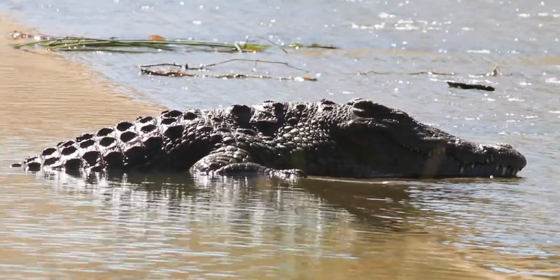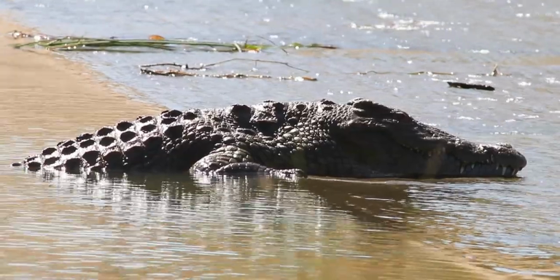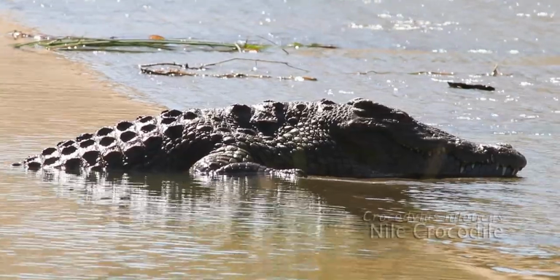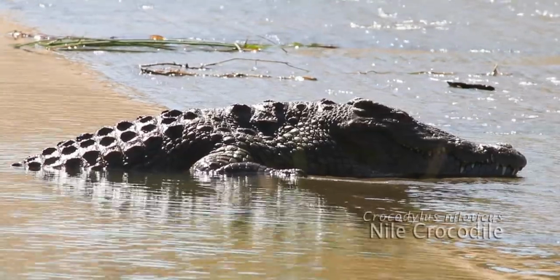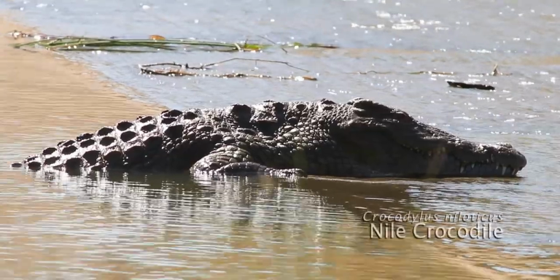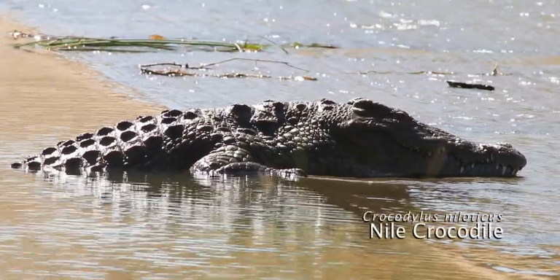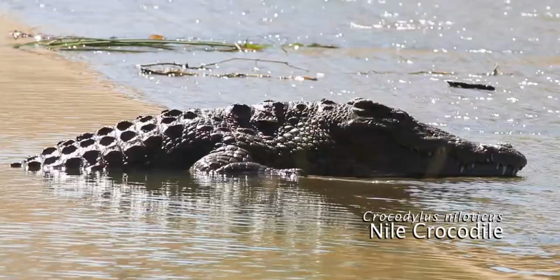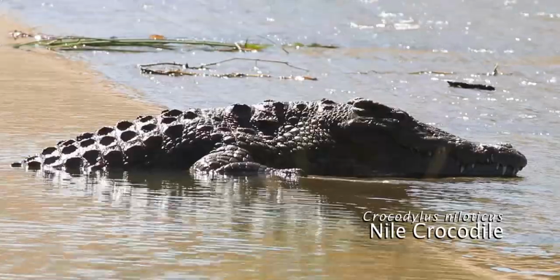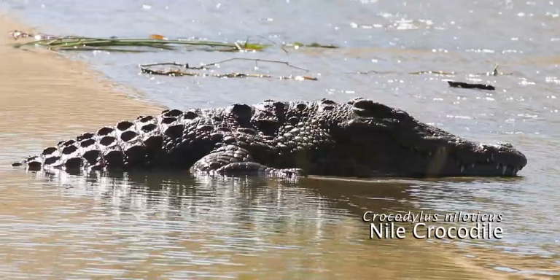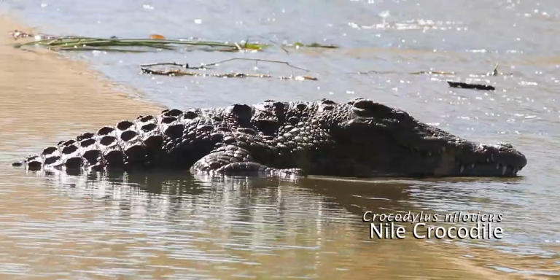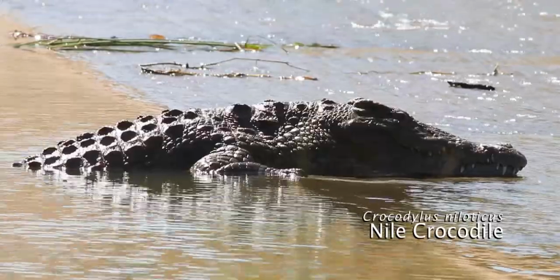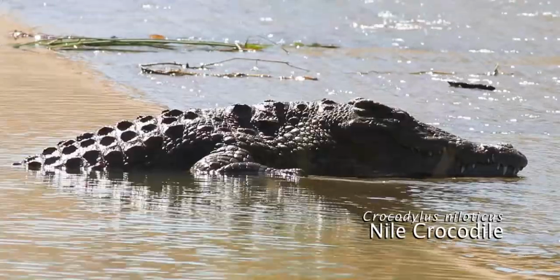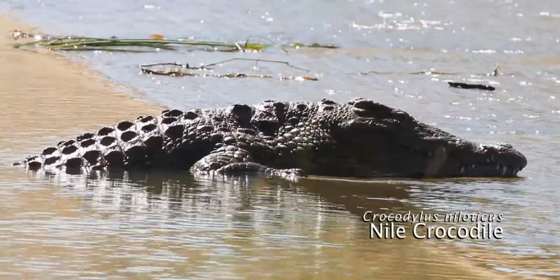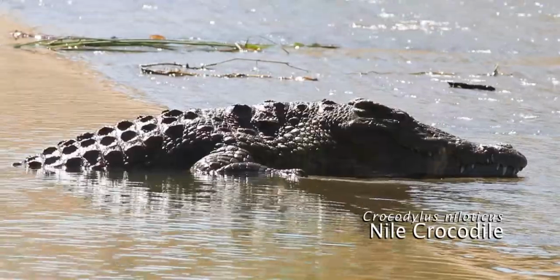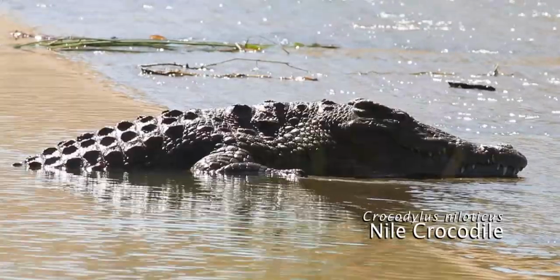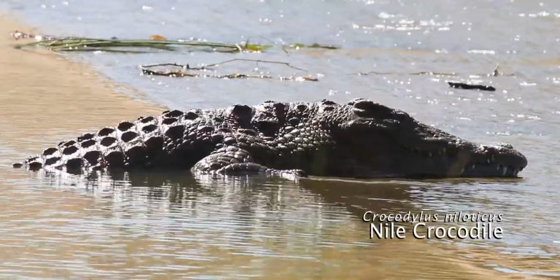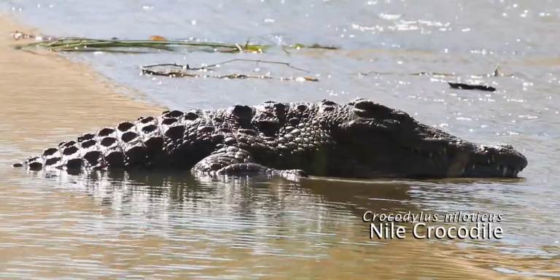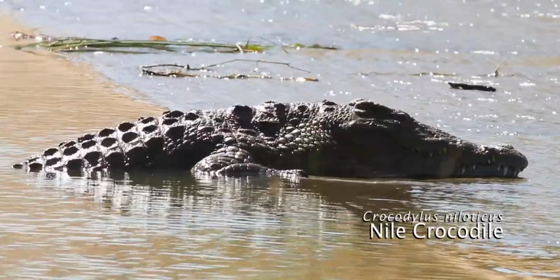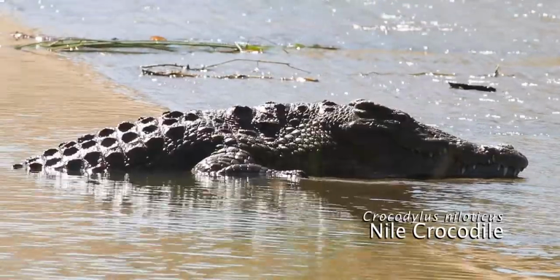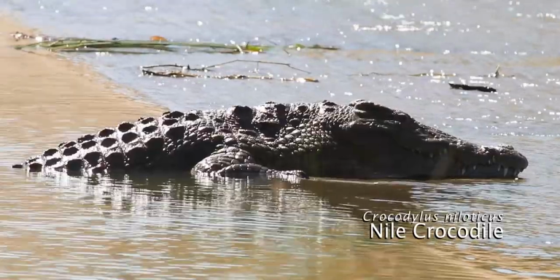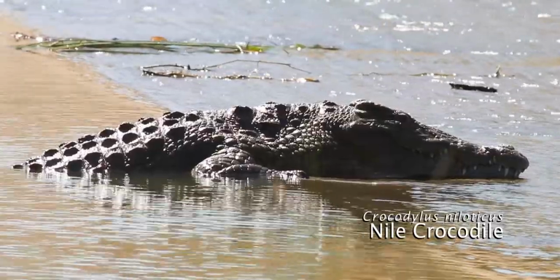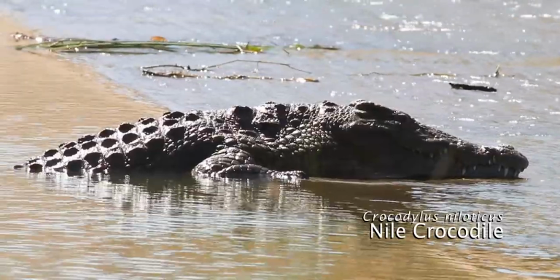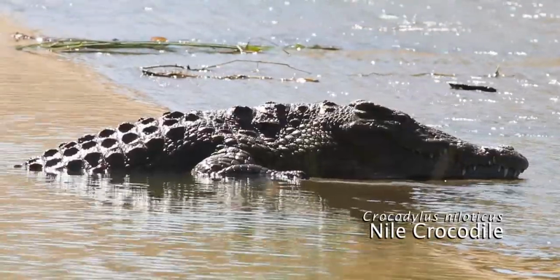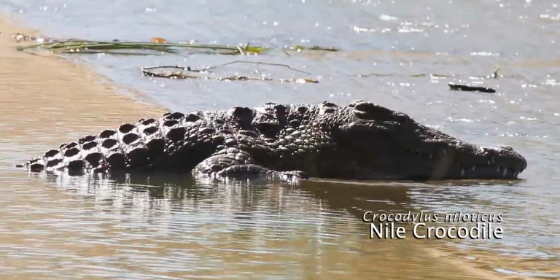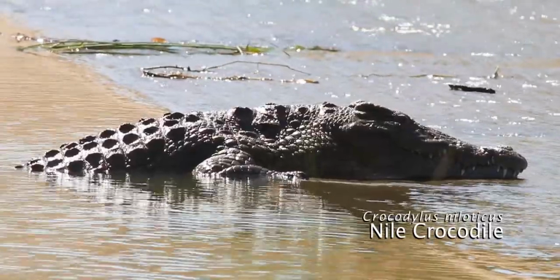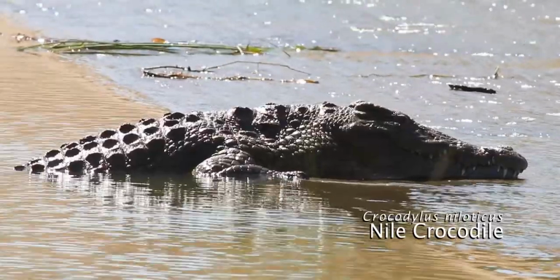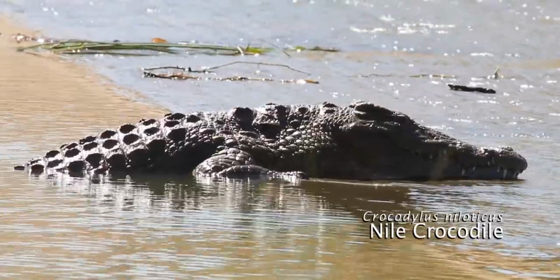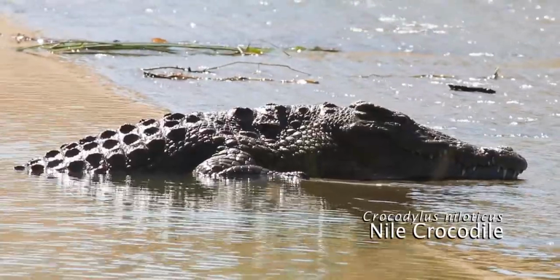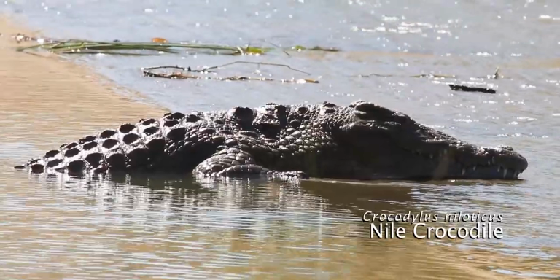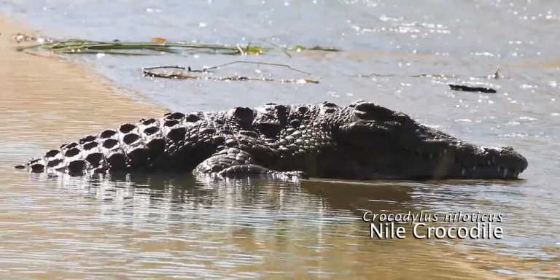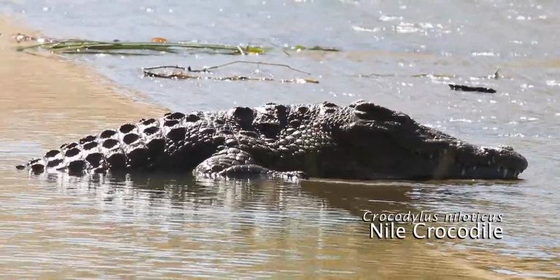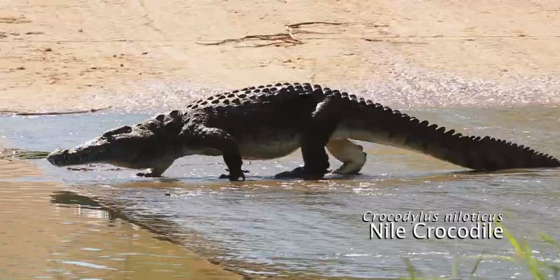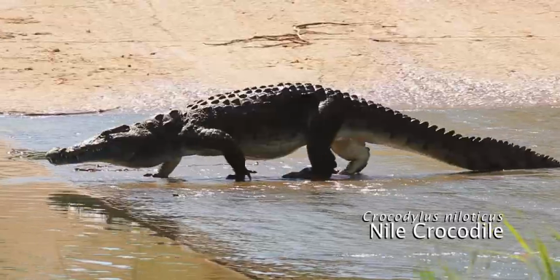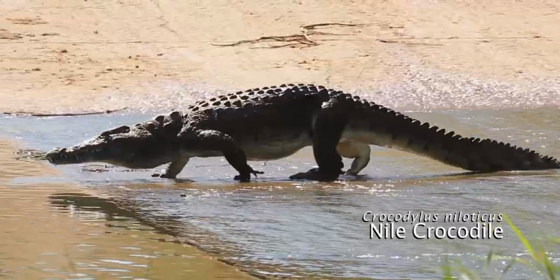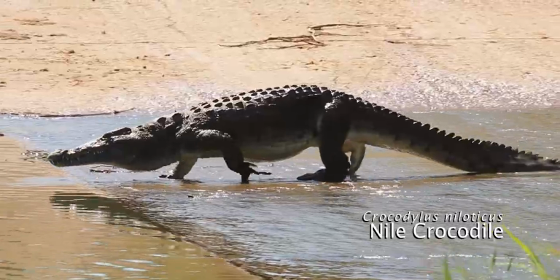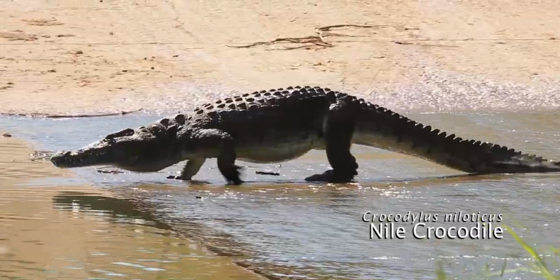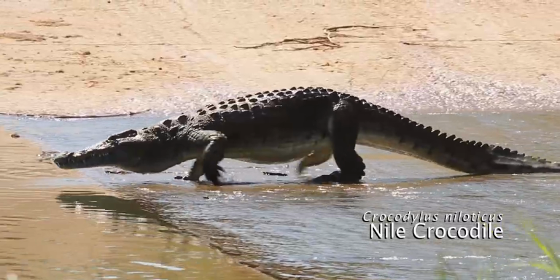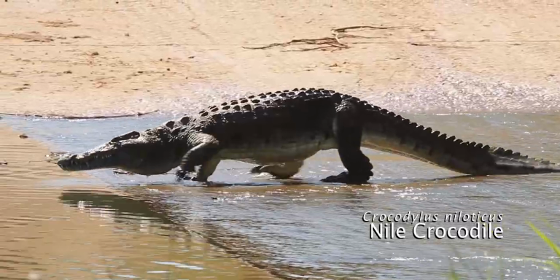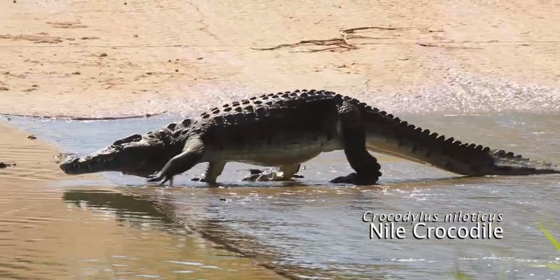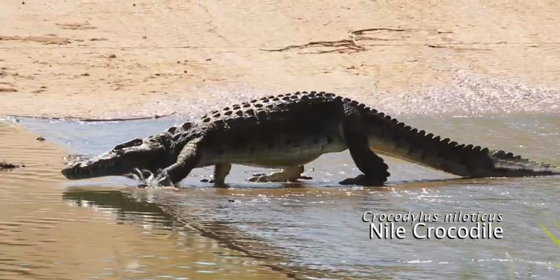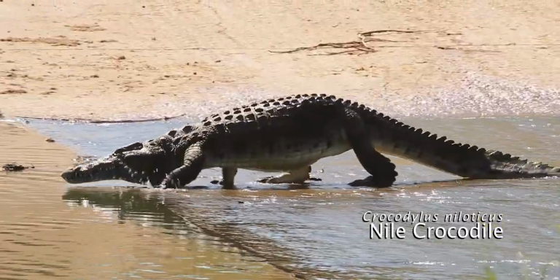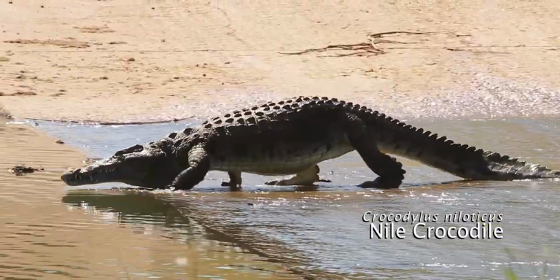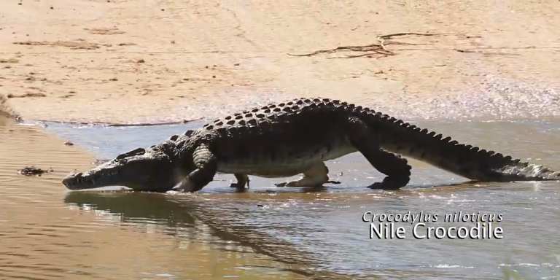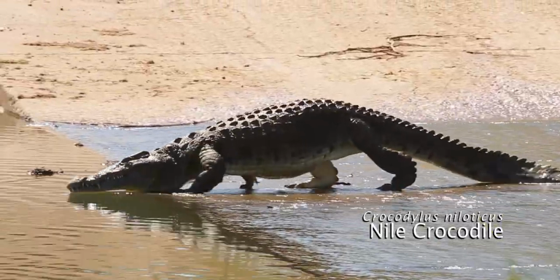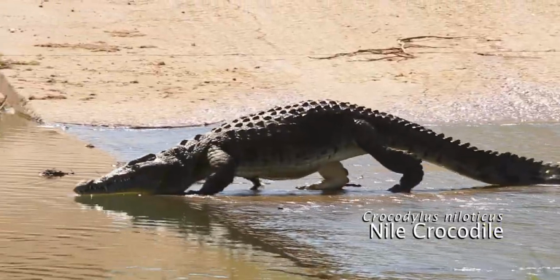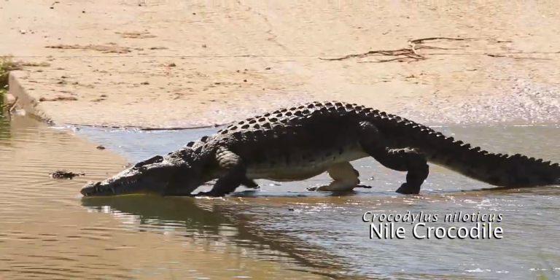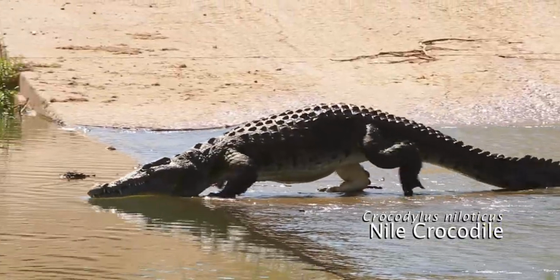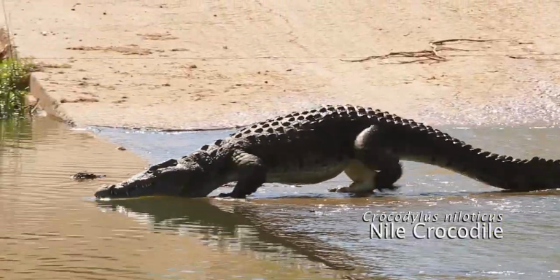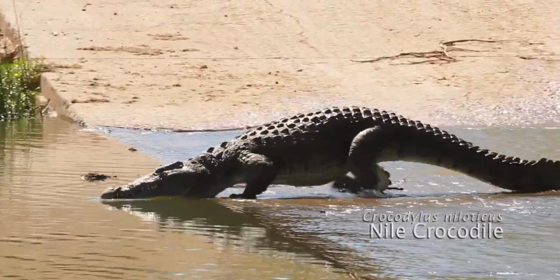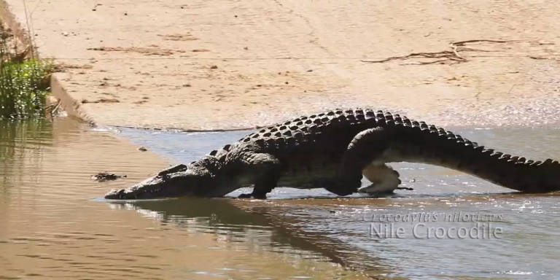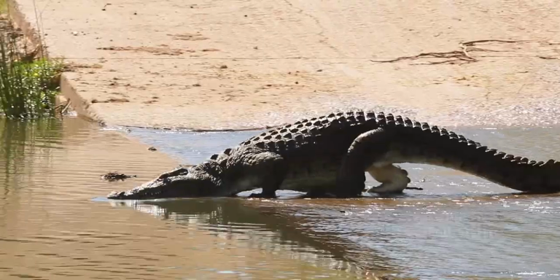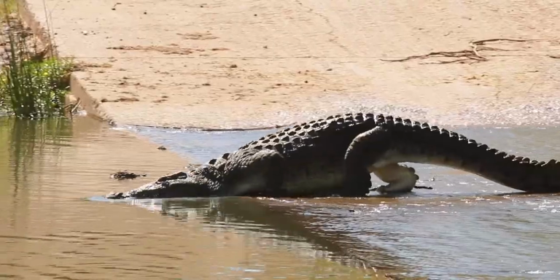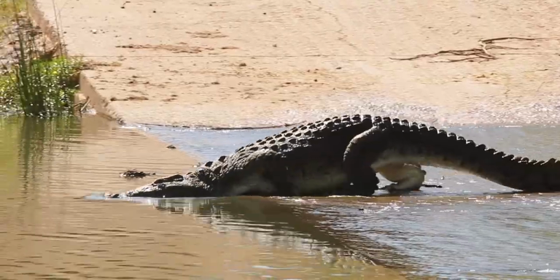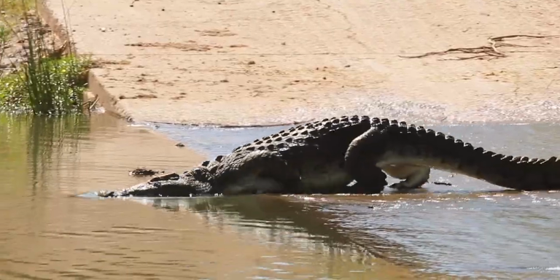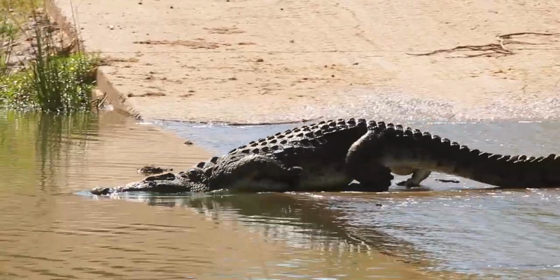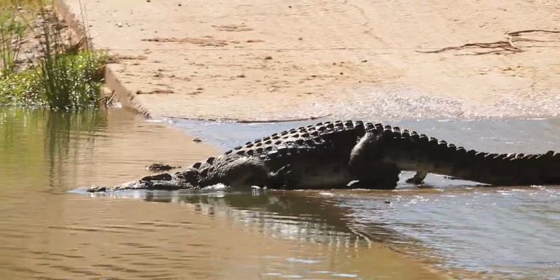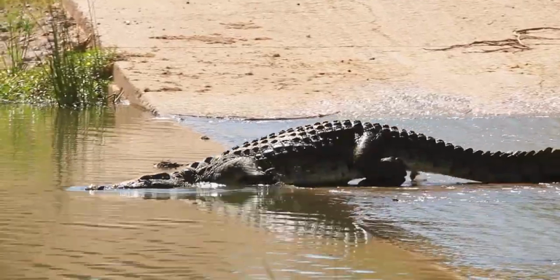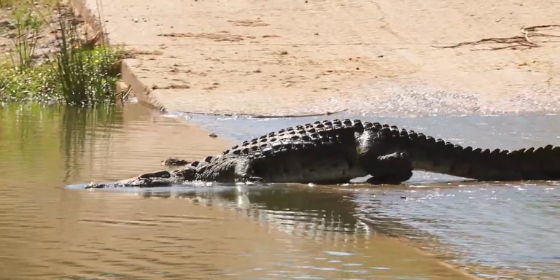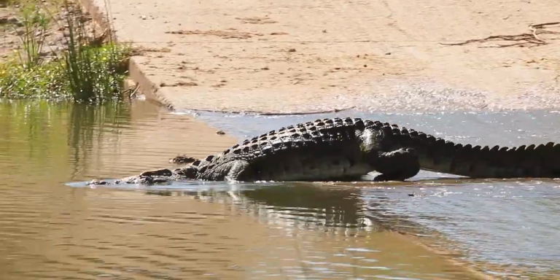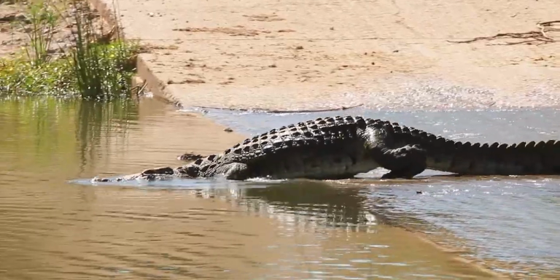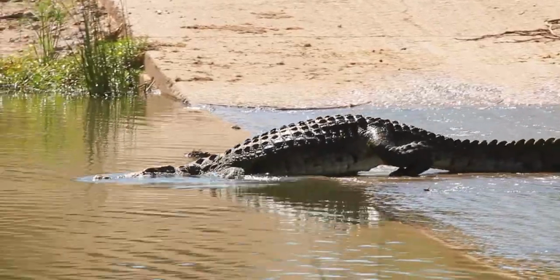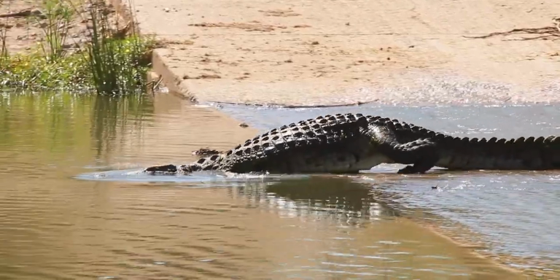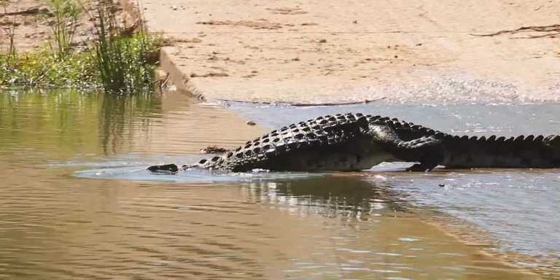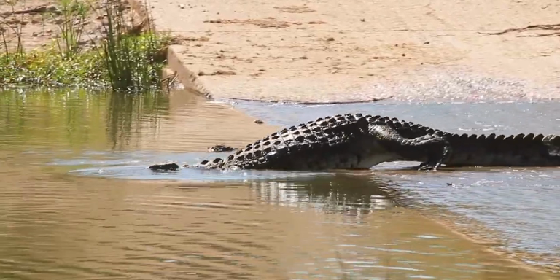The crocodiles at the low-level crossing on the Shingwedzi often try to catch fish that swim upstream through the shallow water.